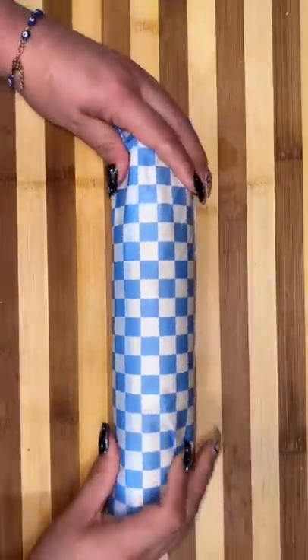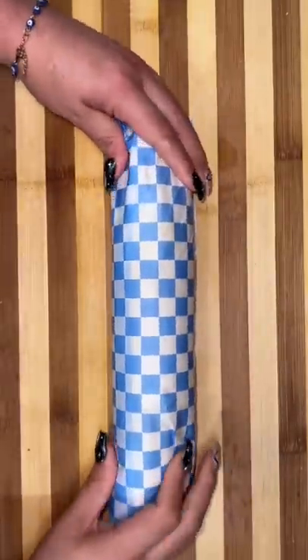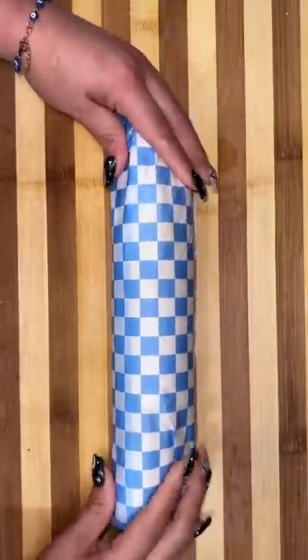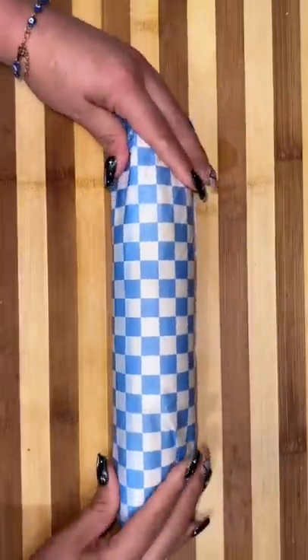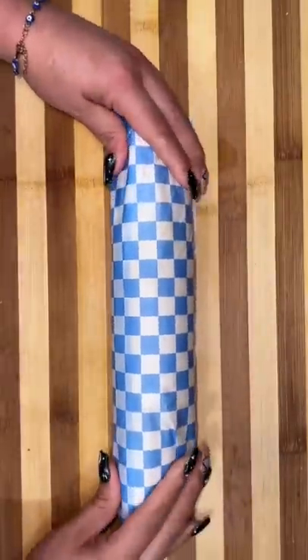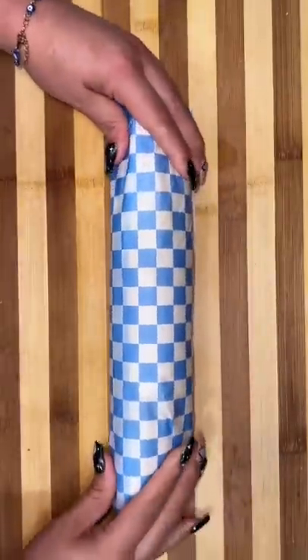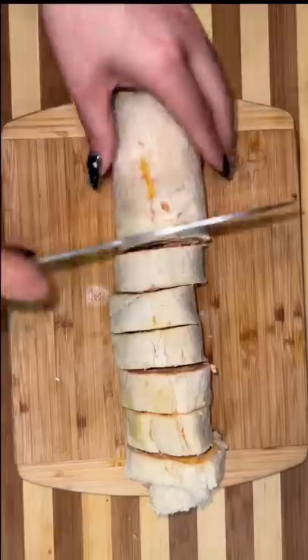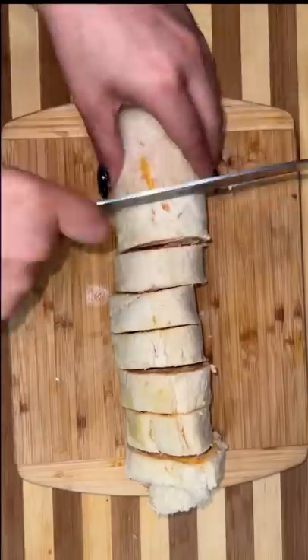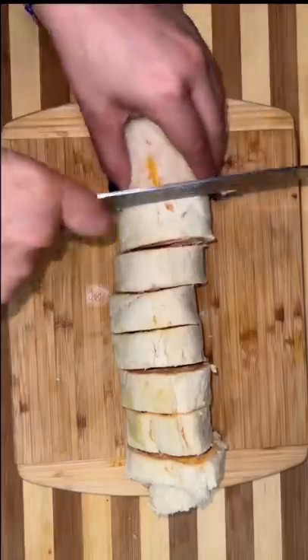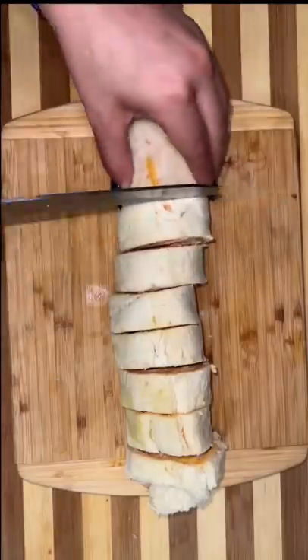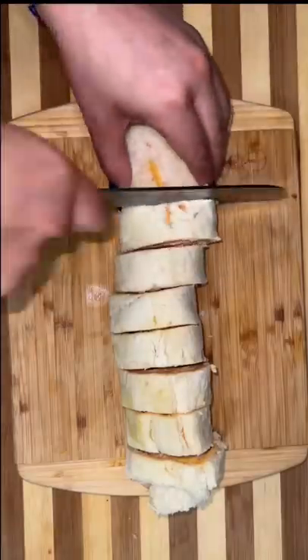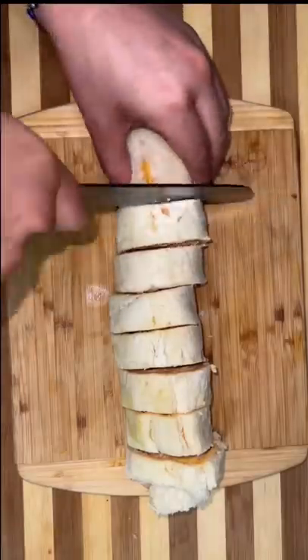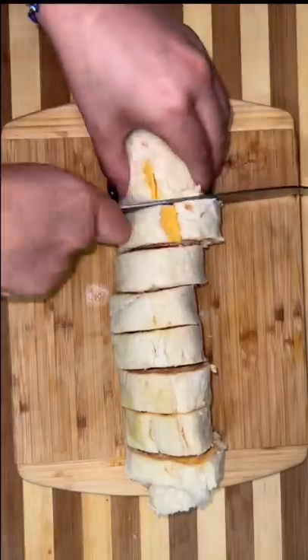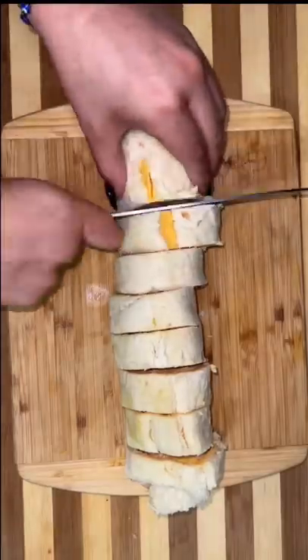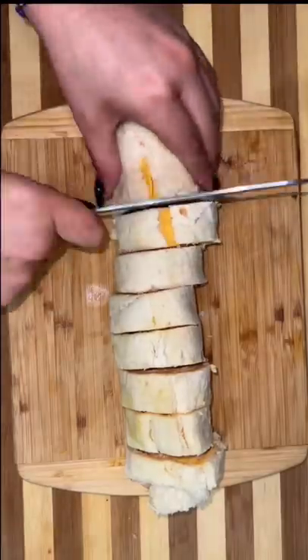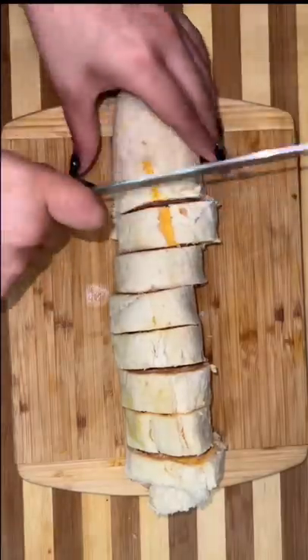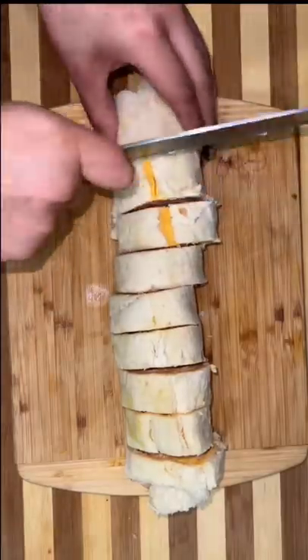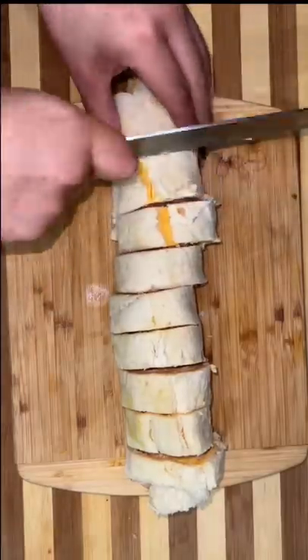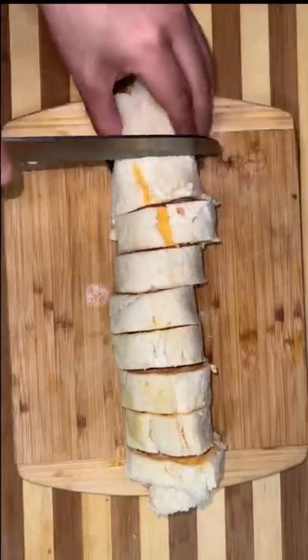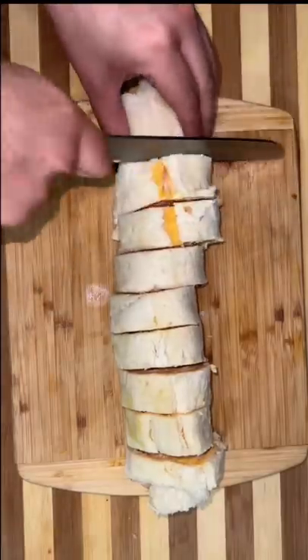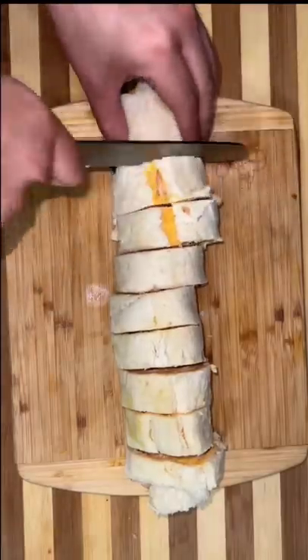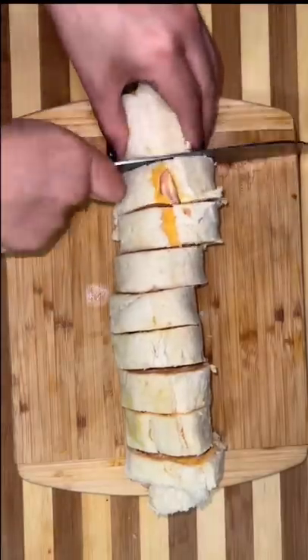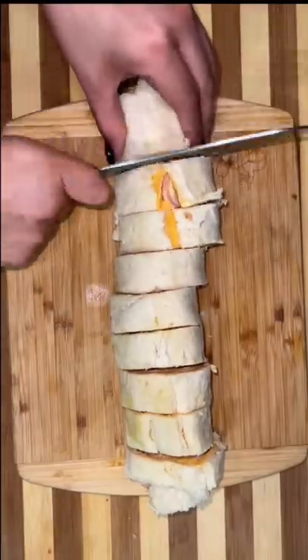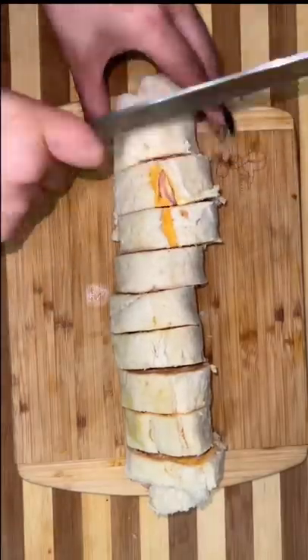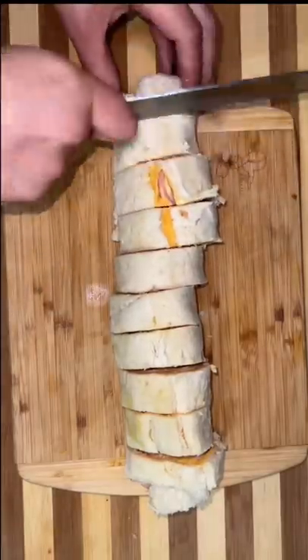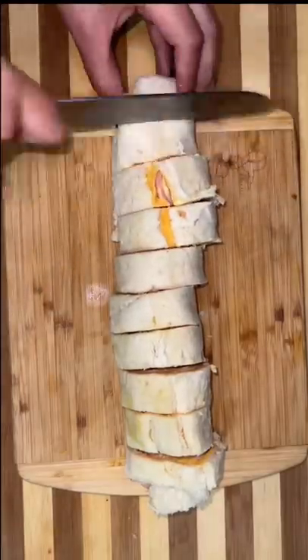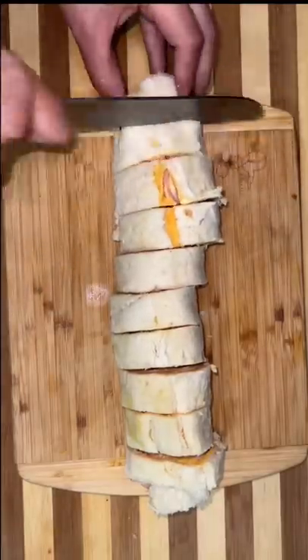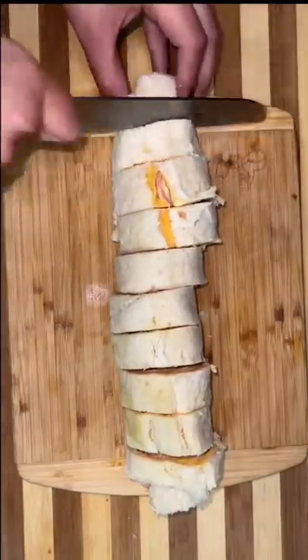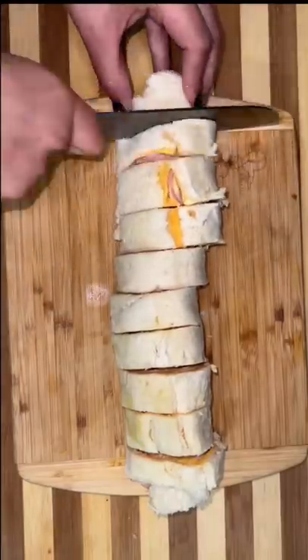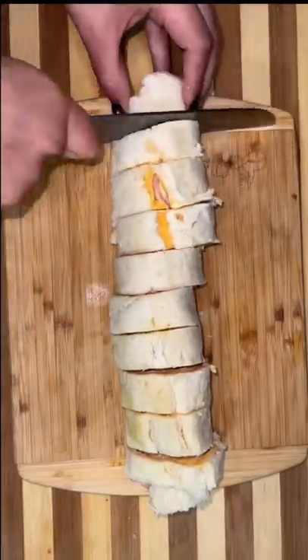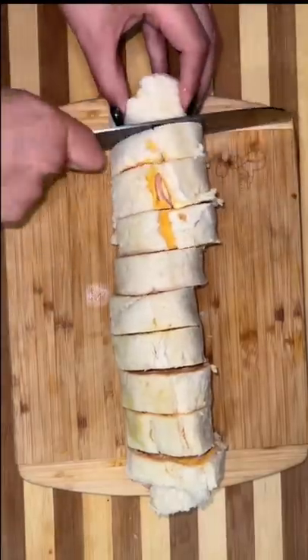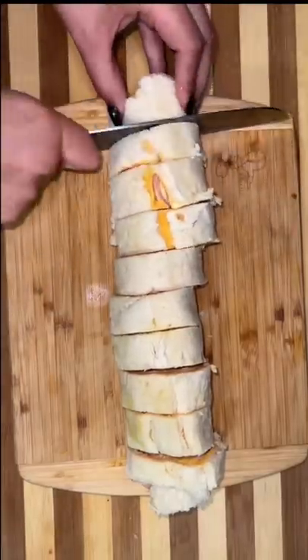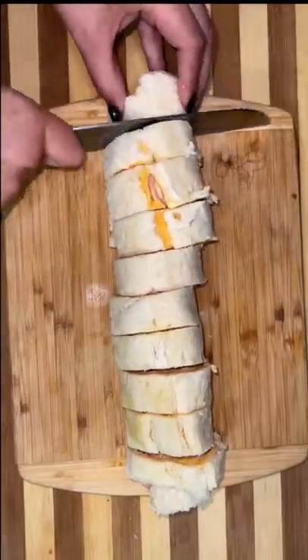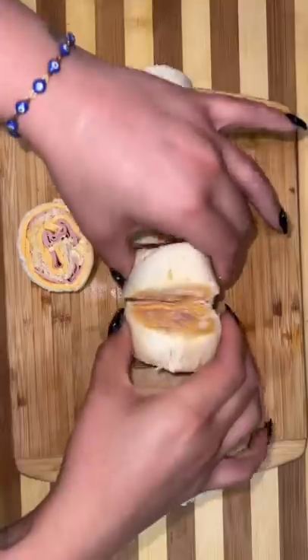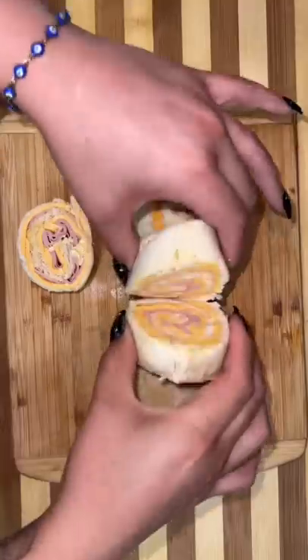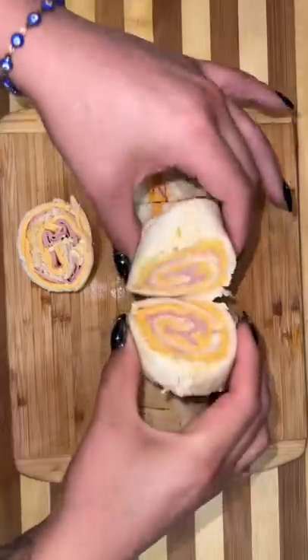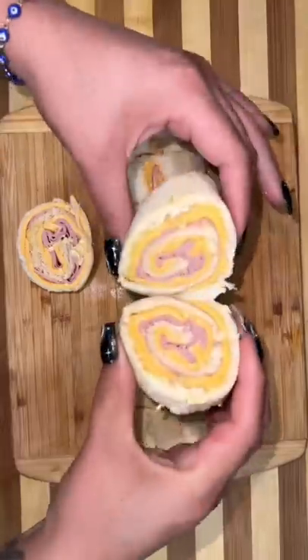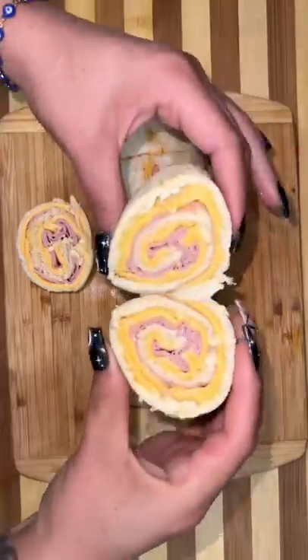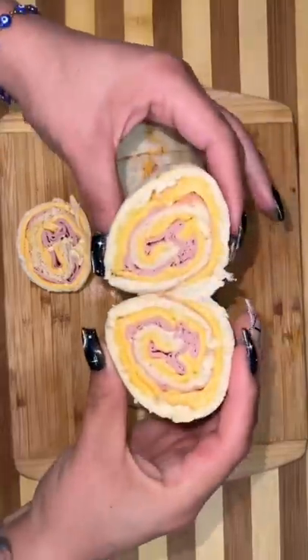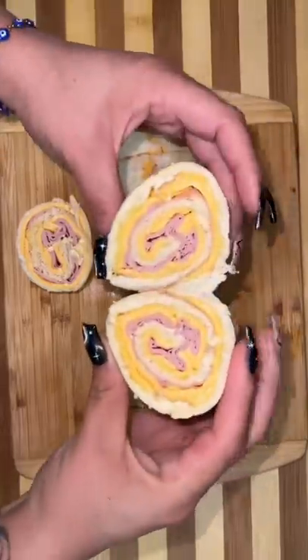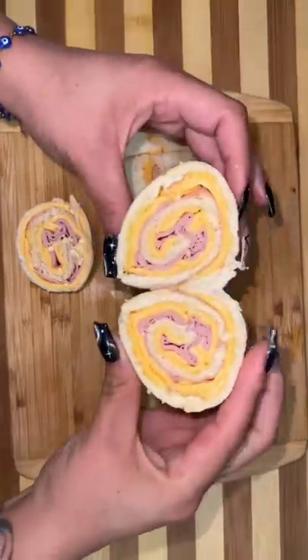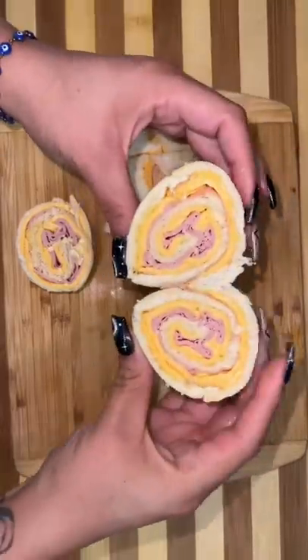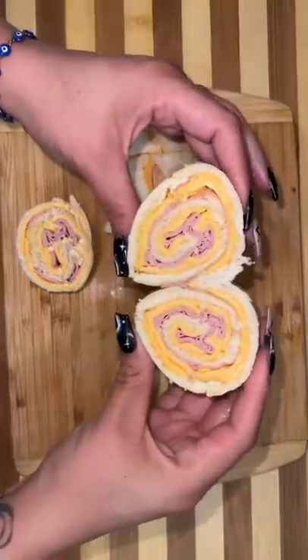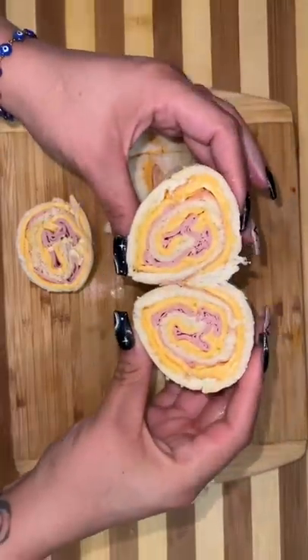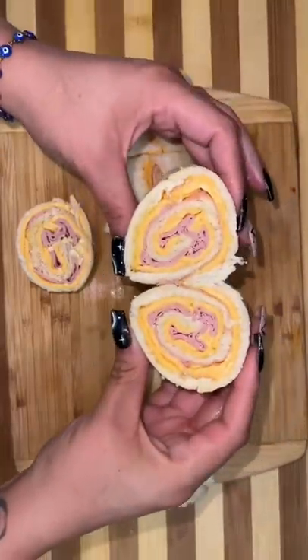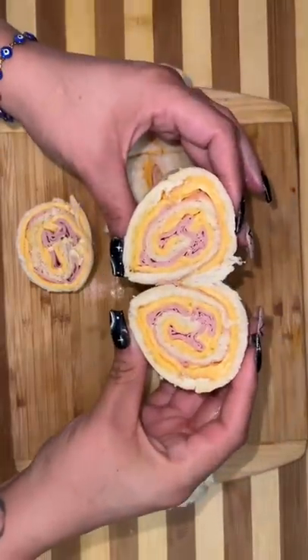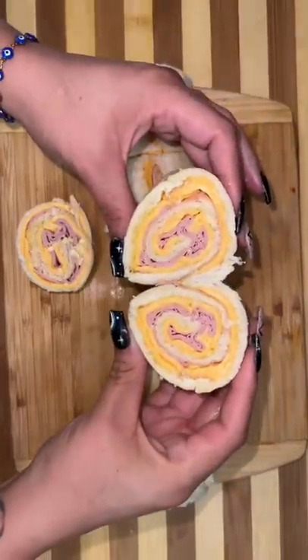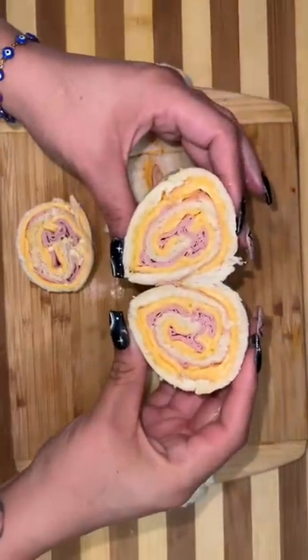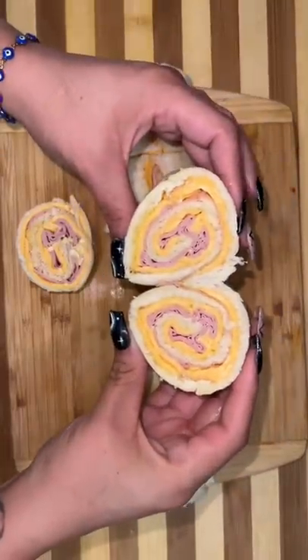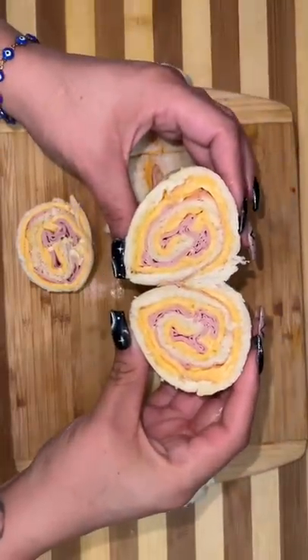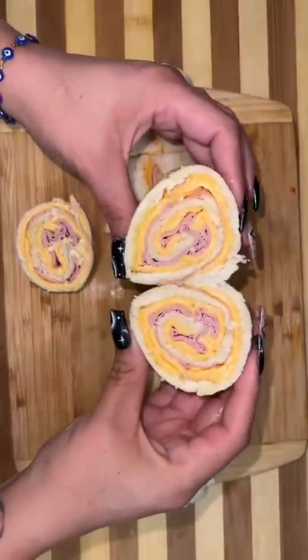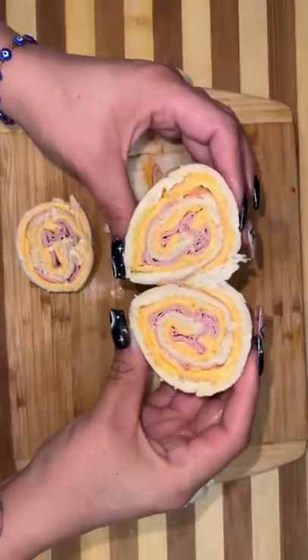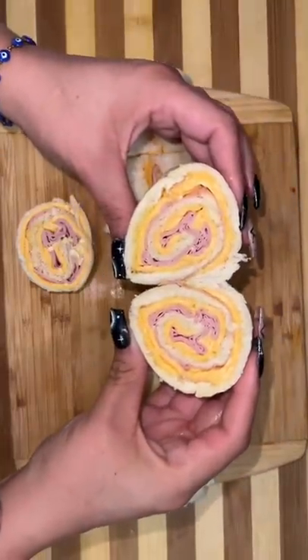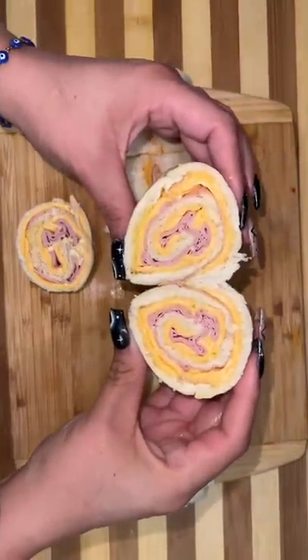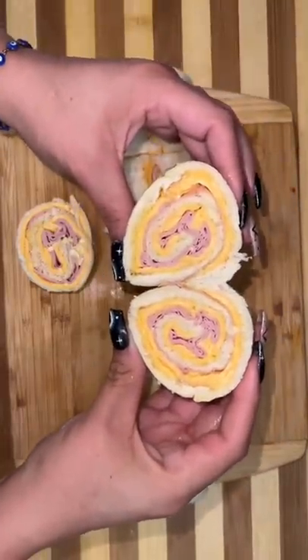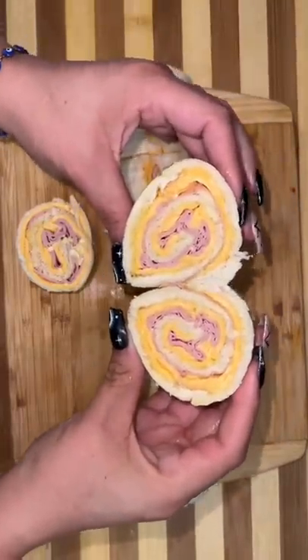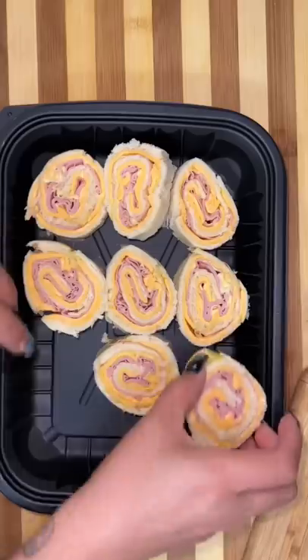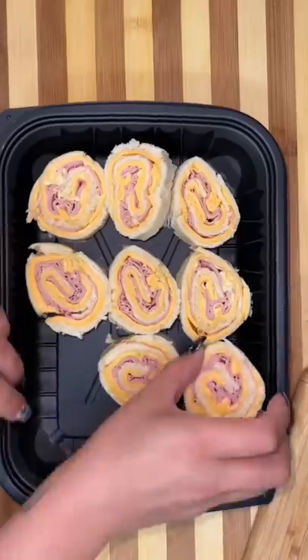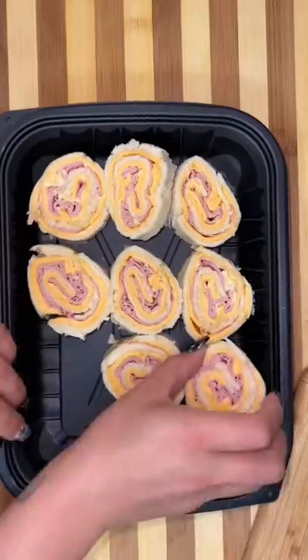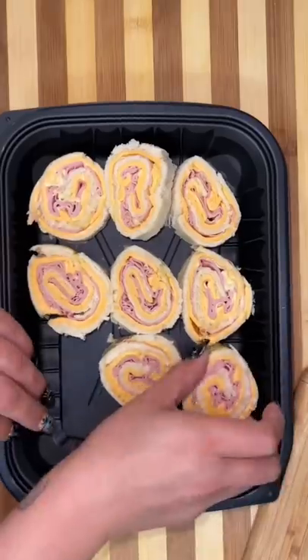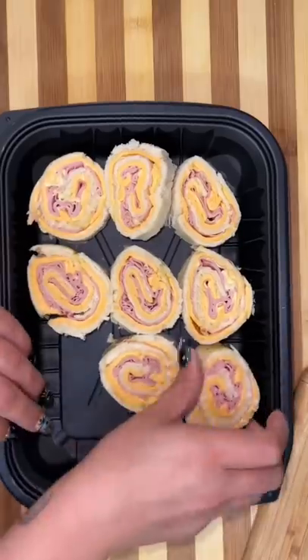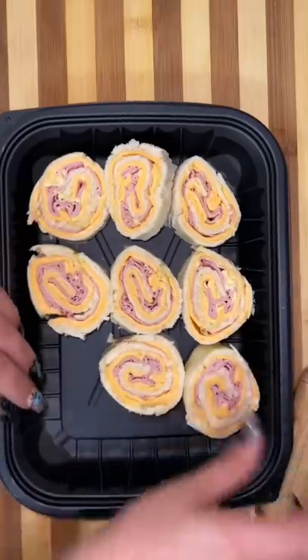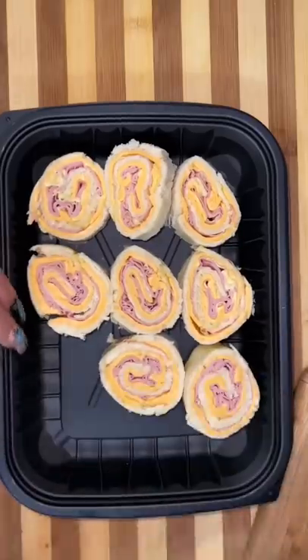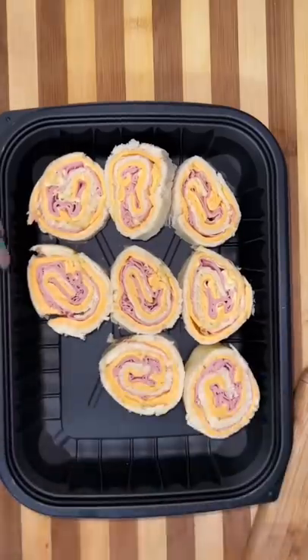Pop it in the fridge for about 30 minutes so it can hold its shape, and then you're just gonna cut it into little pinwheels.